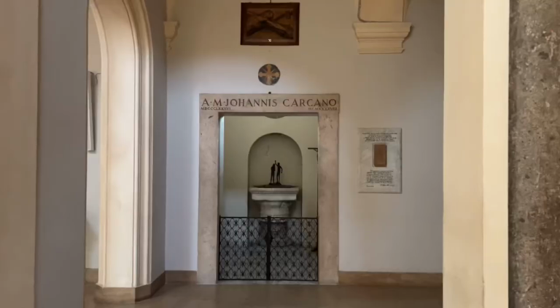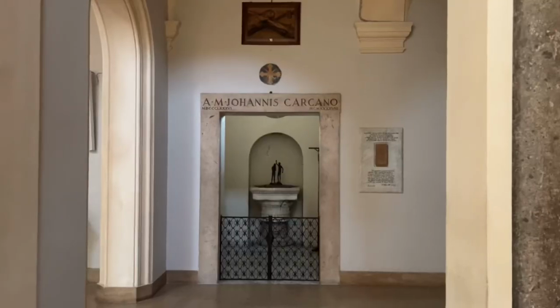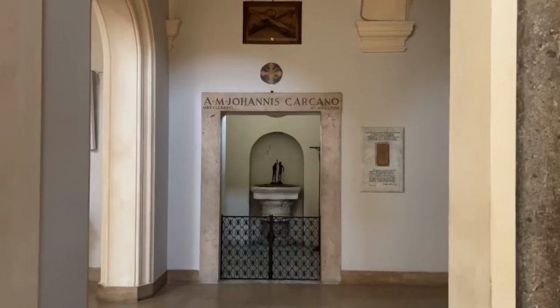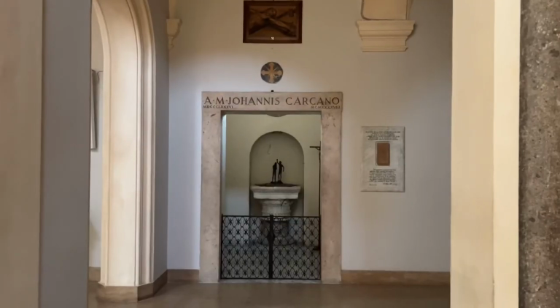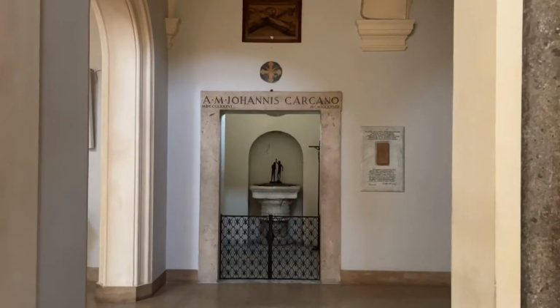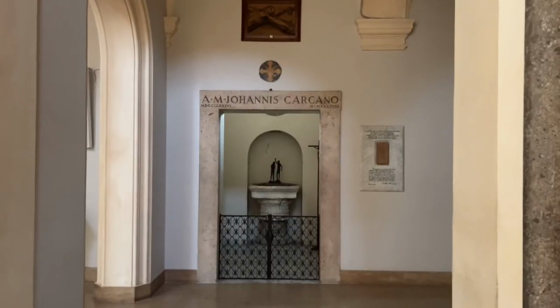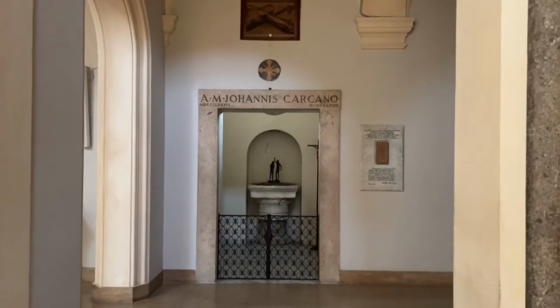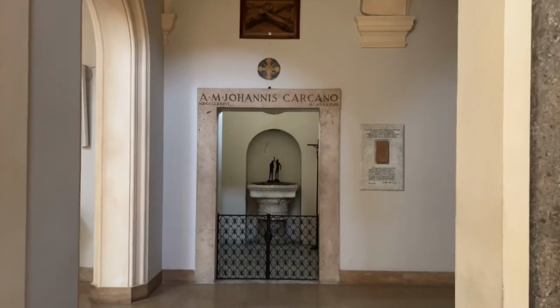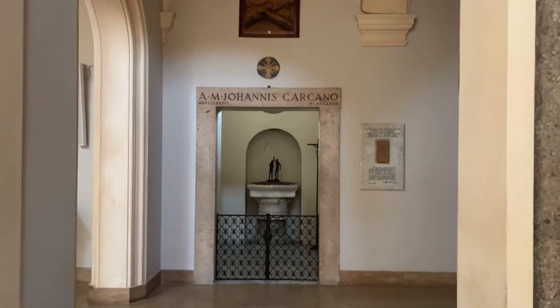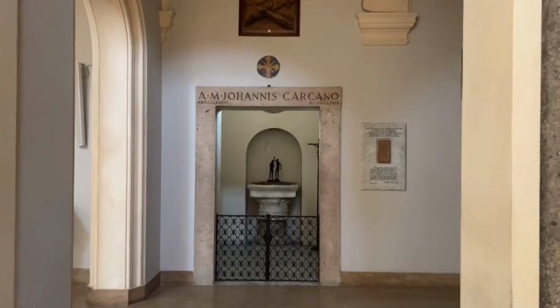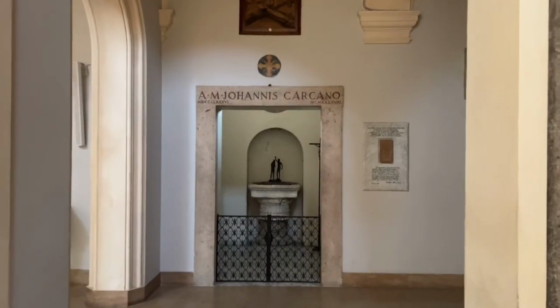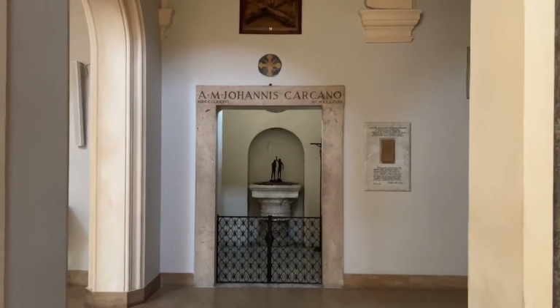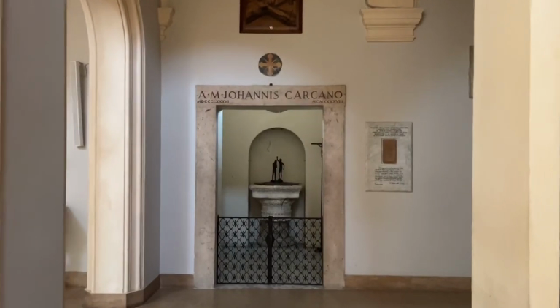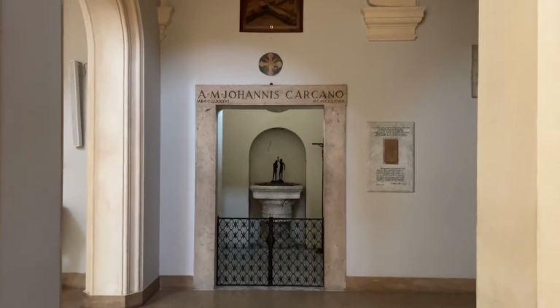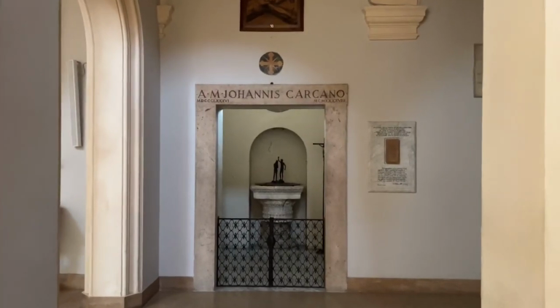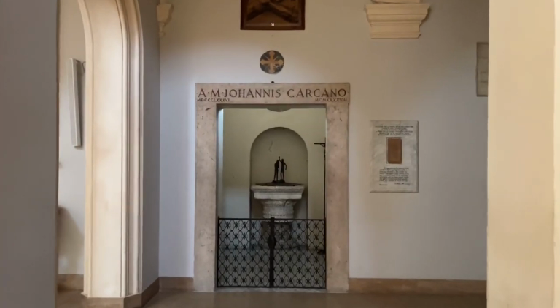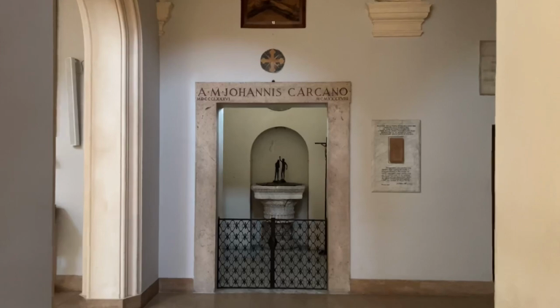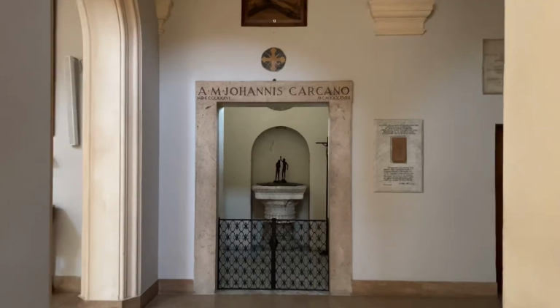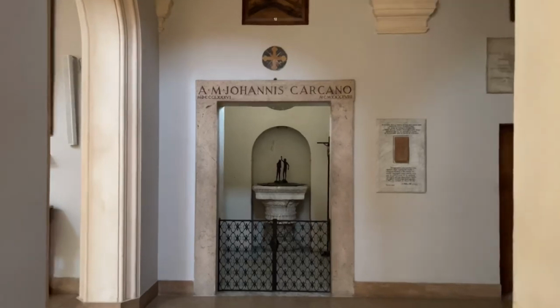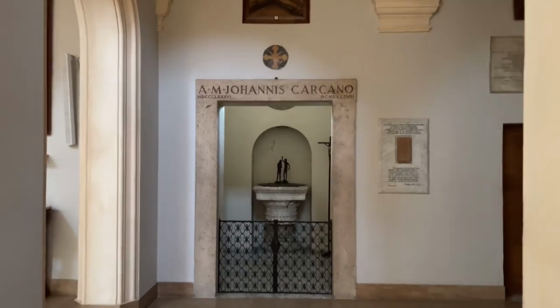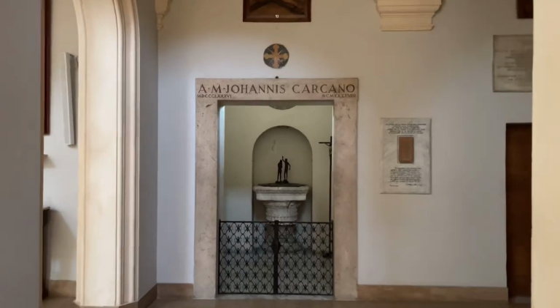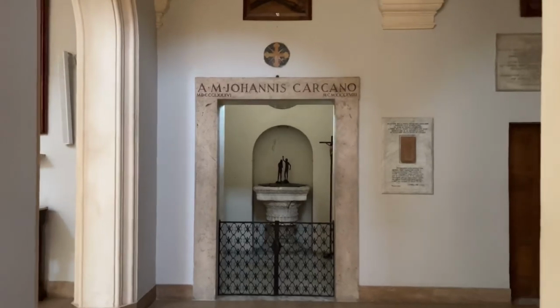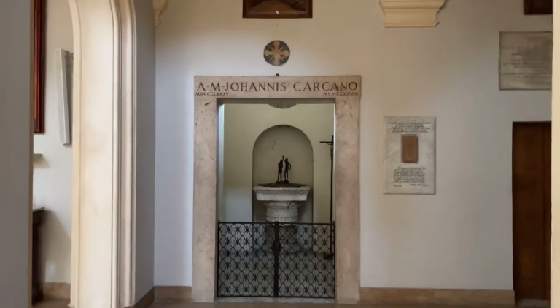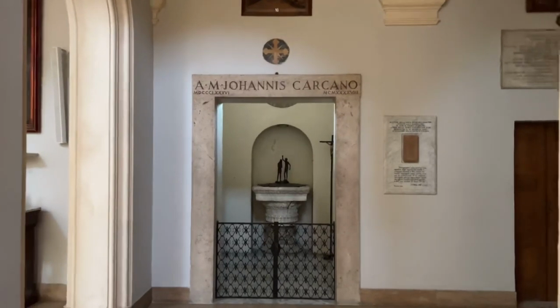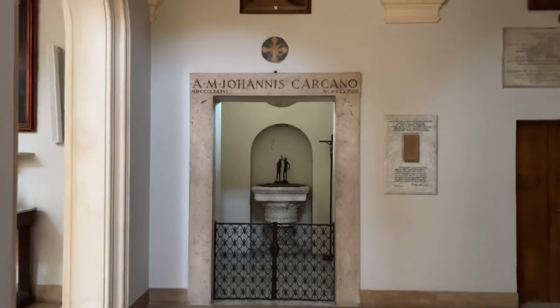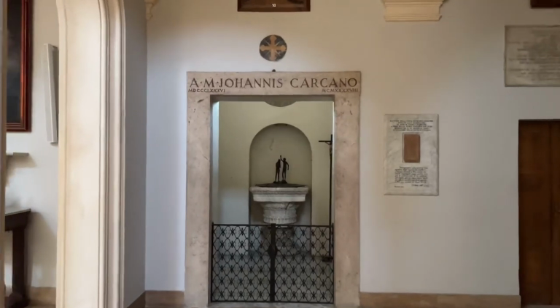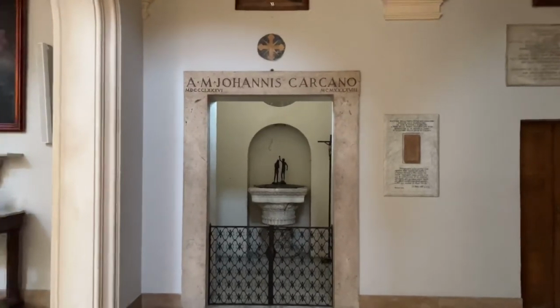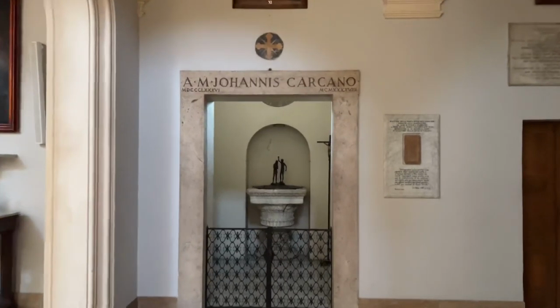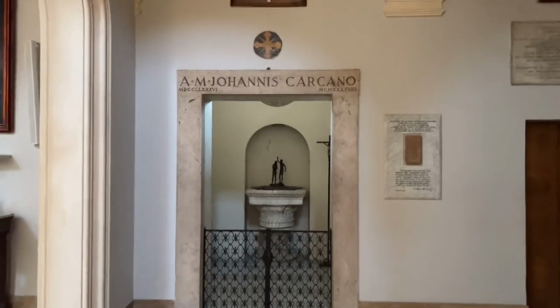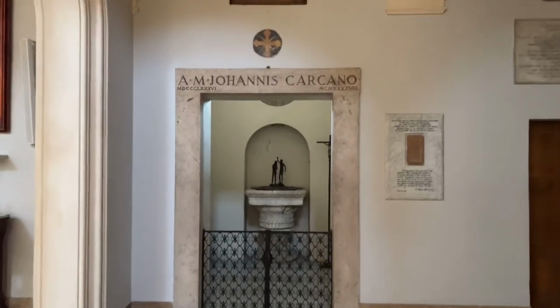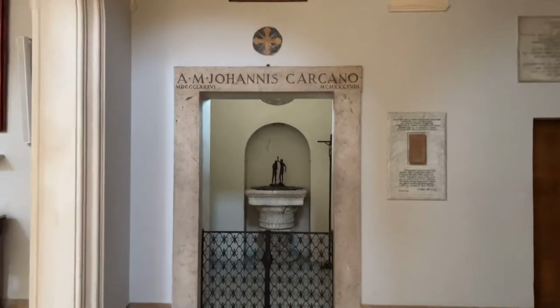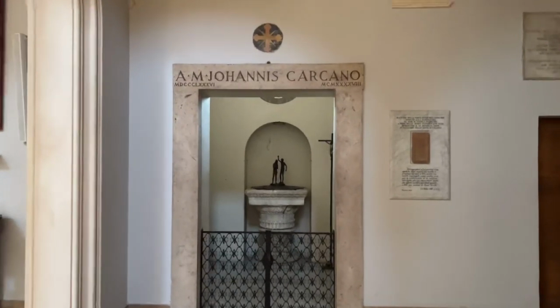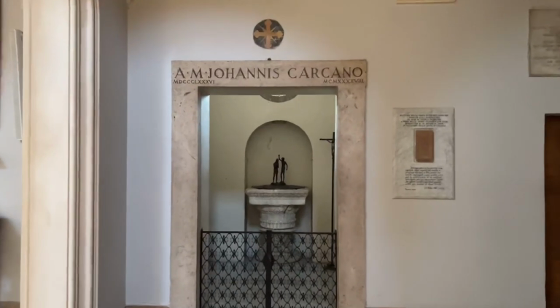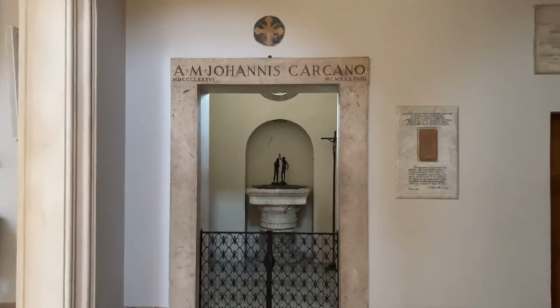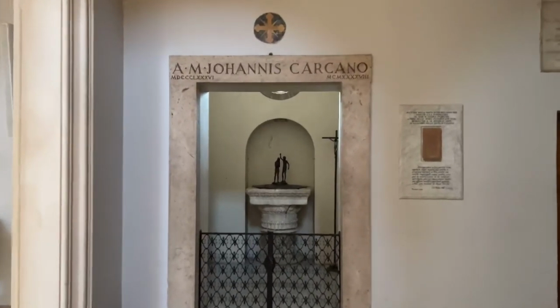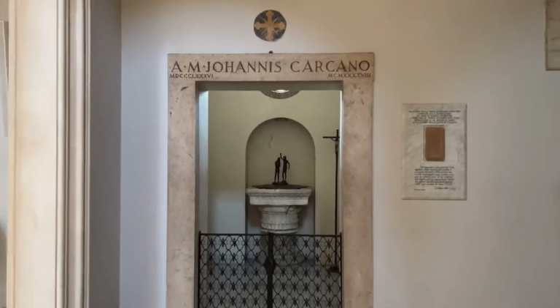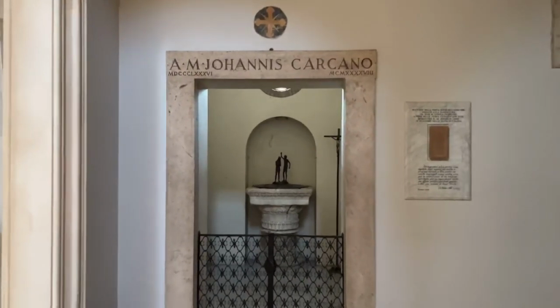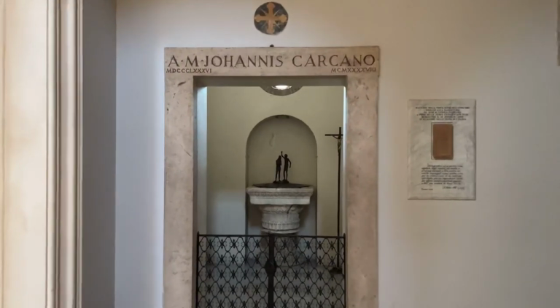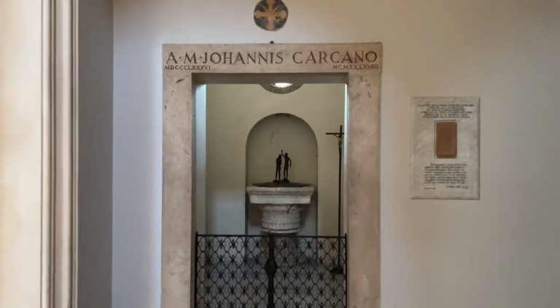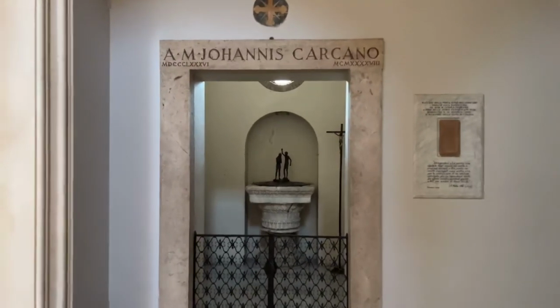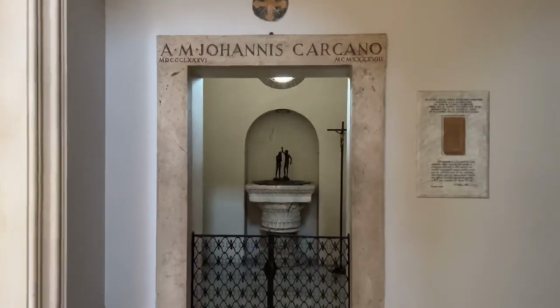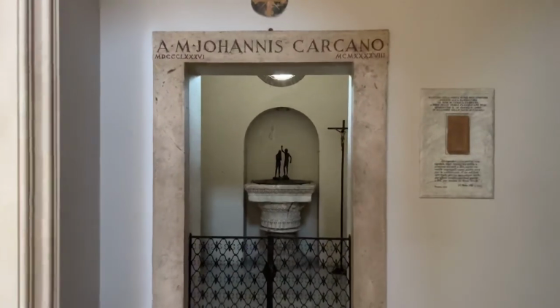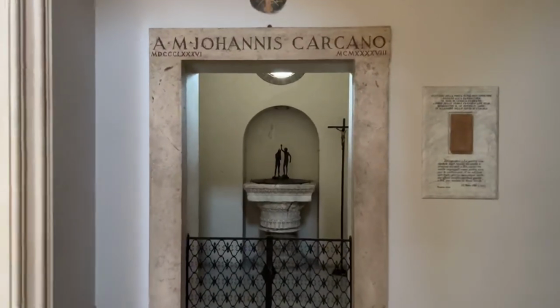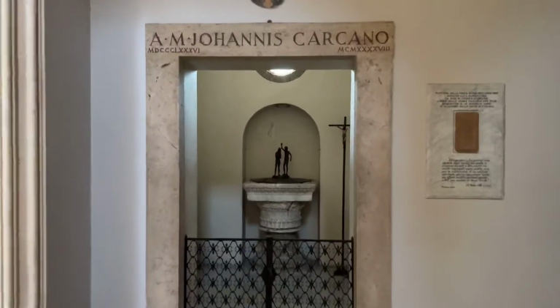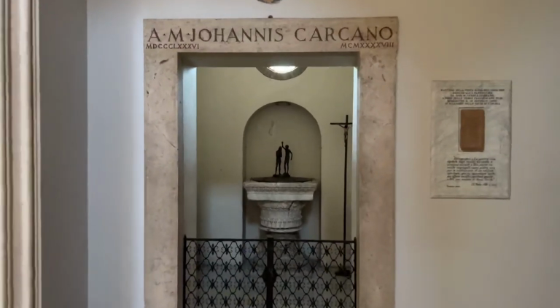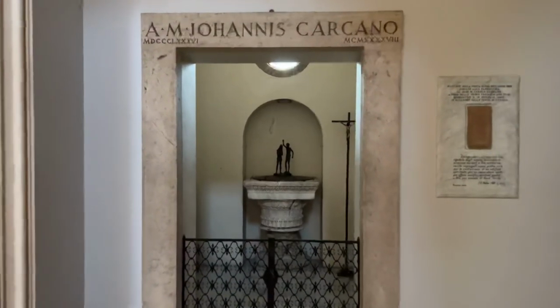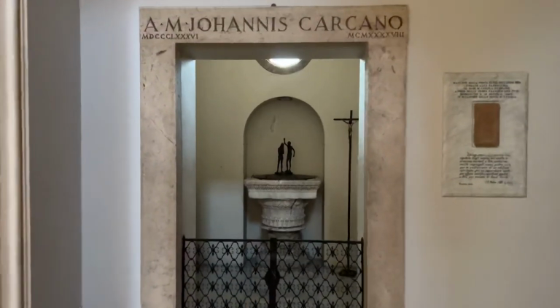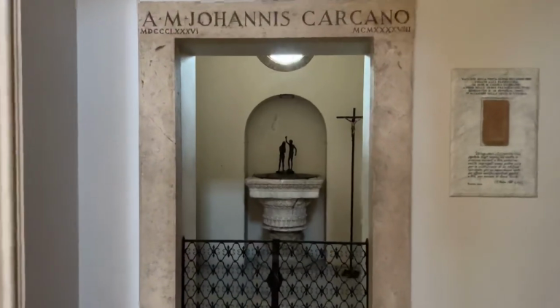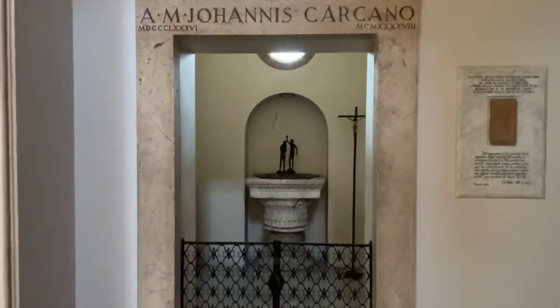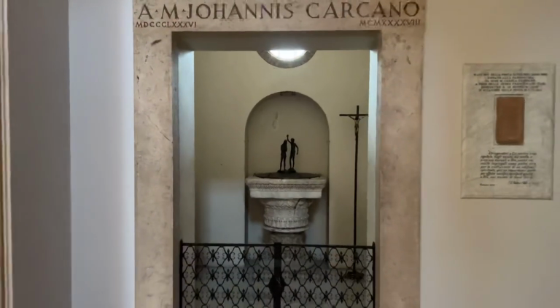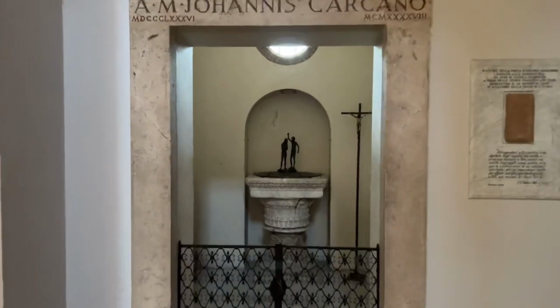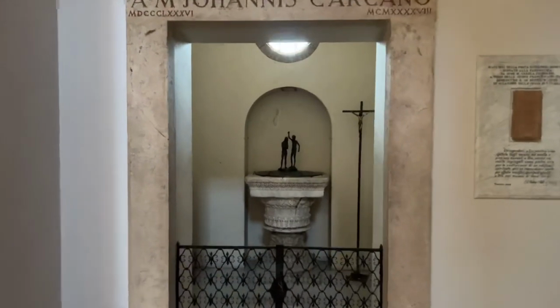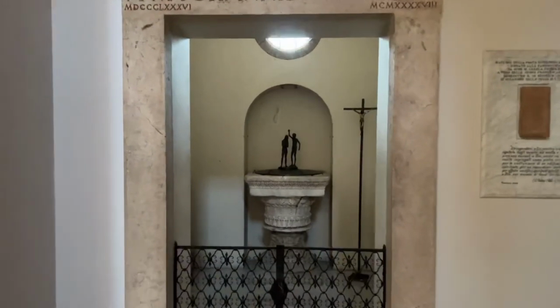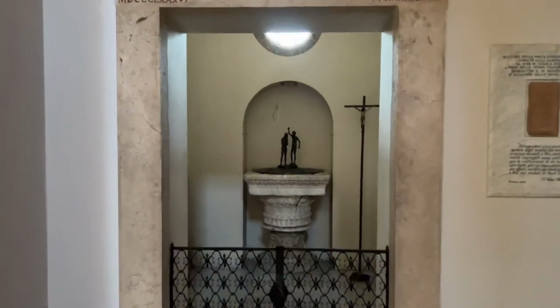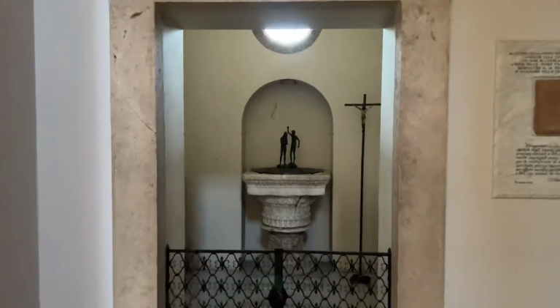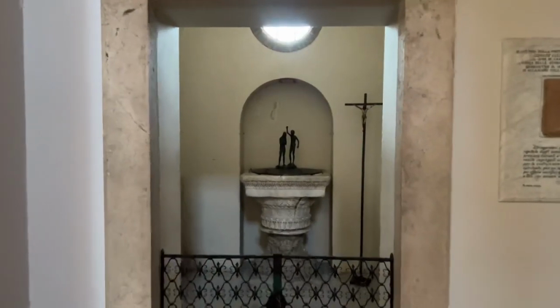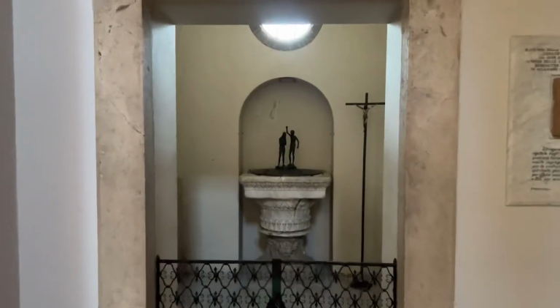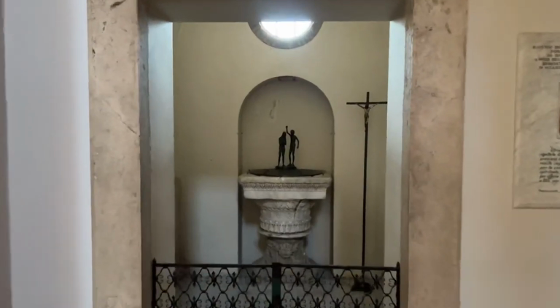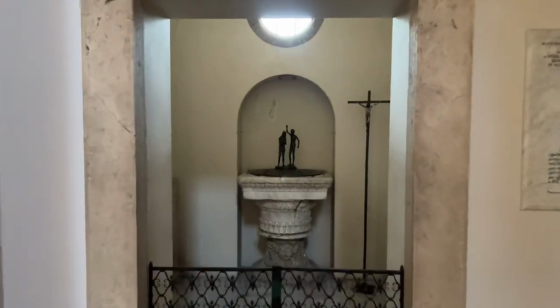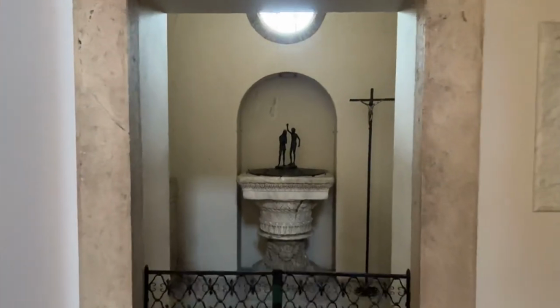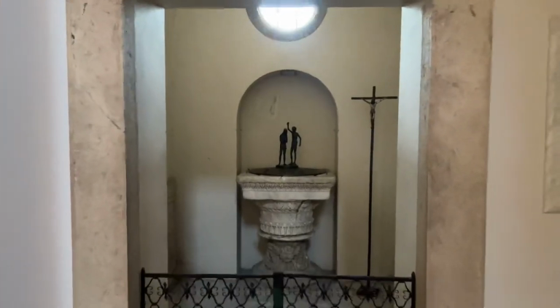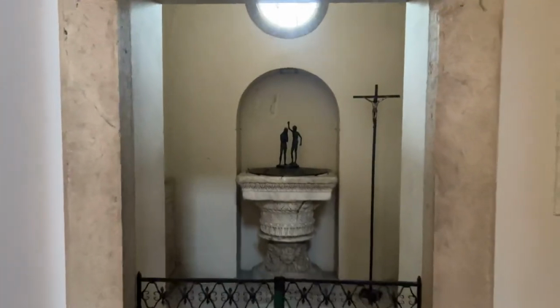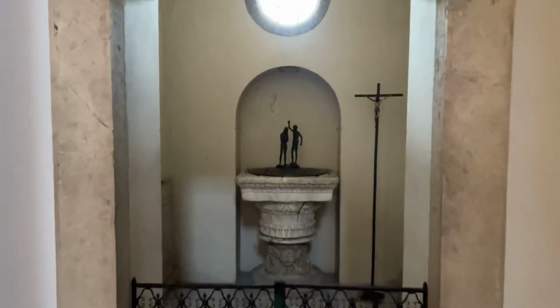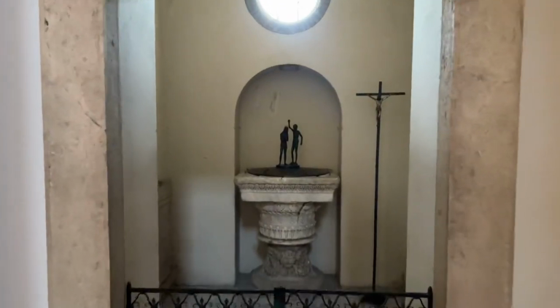In the baptistry, there is an ancient column capital, allegedly used by St. Peter as a baptismal font.